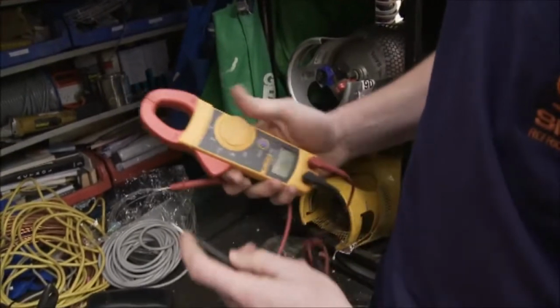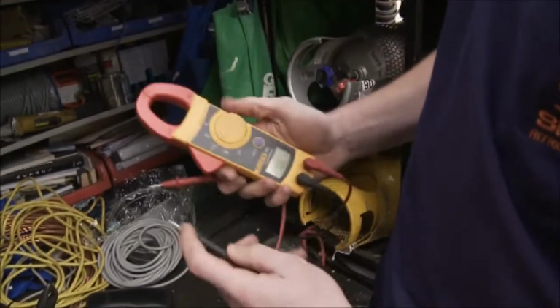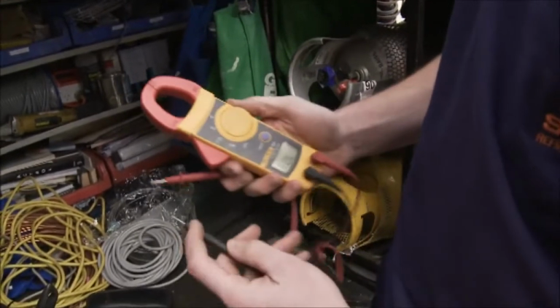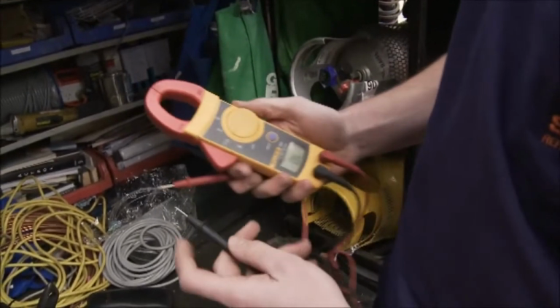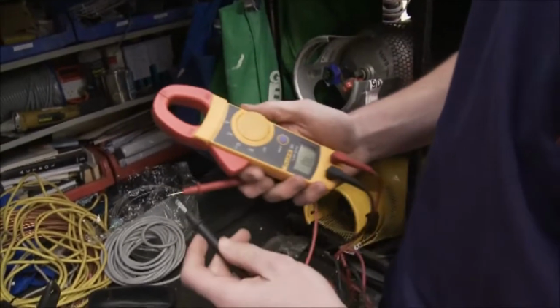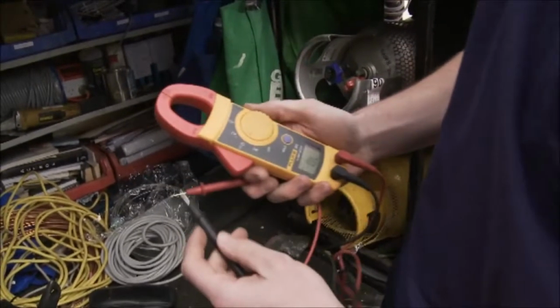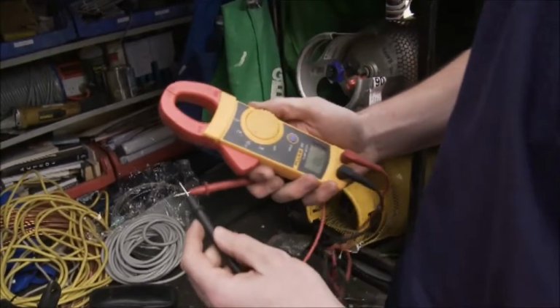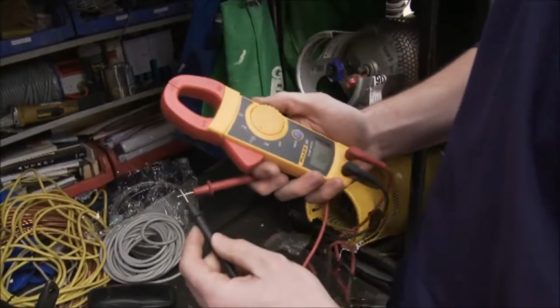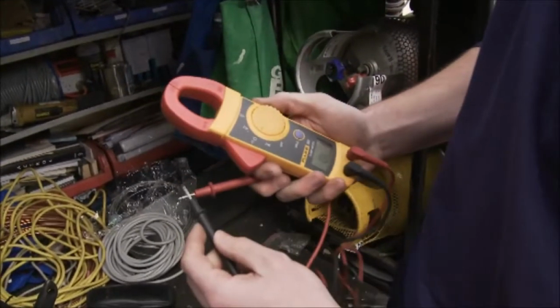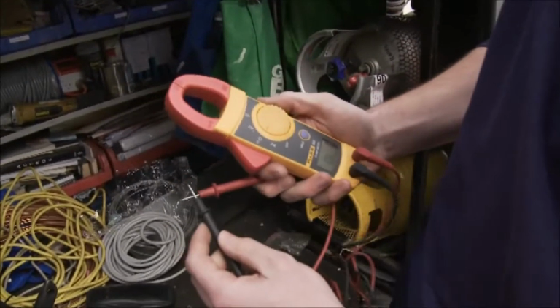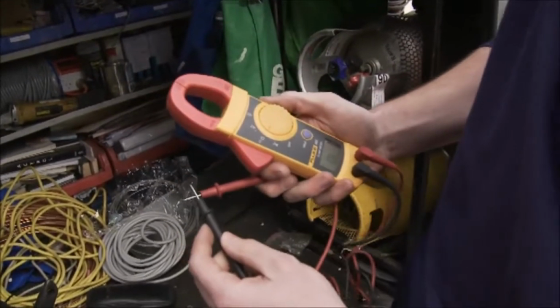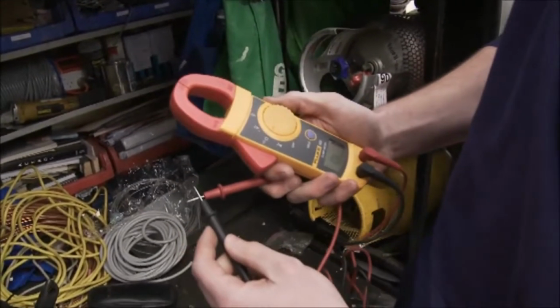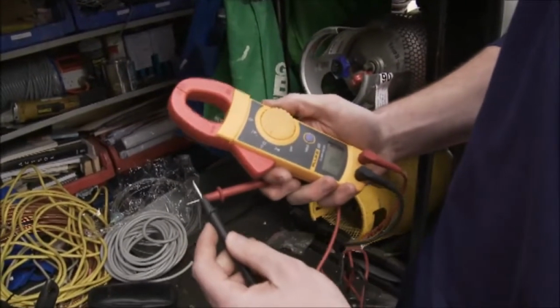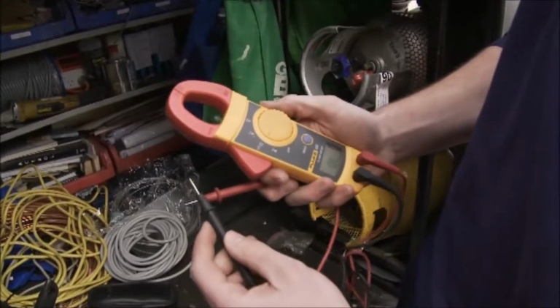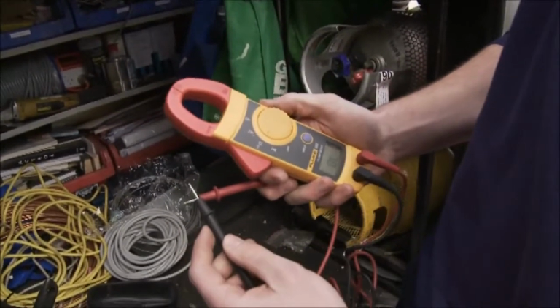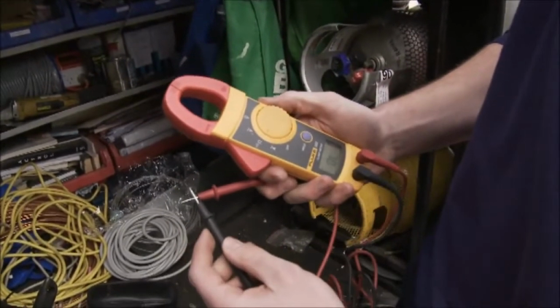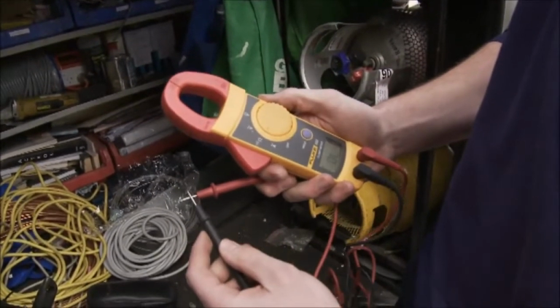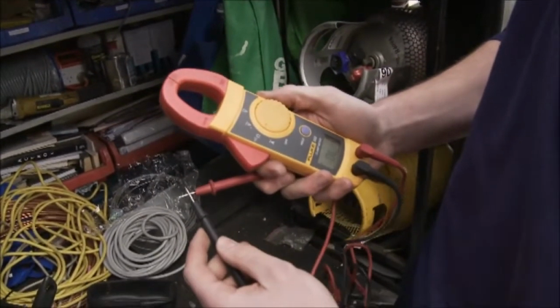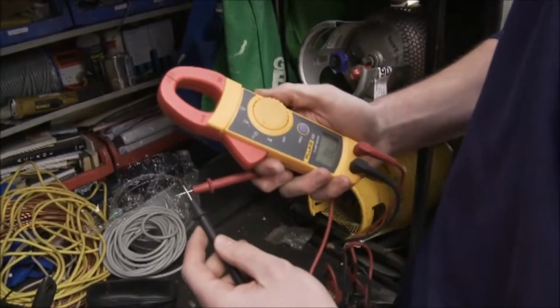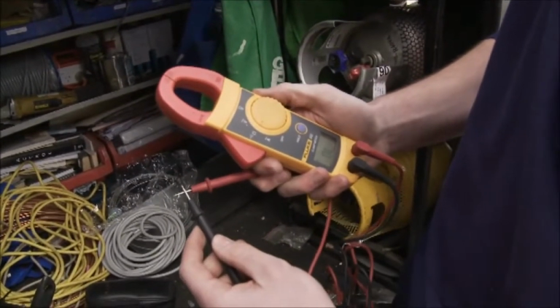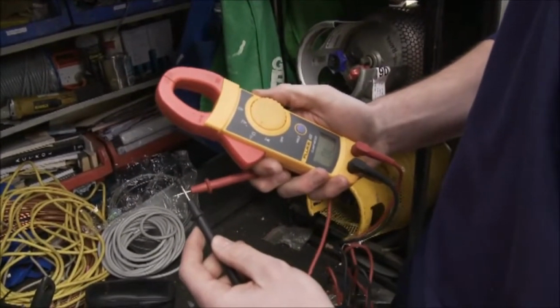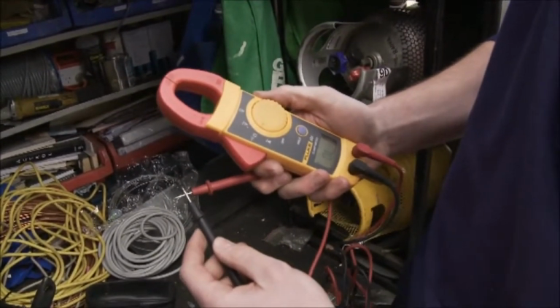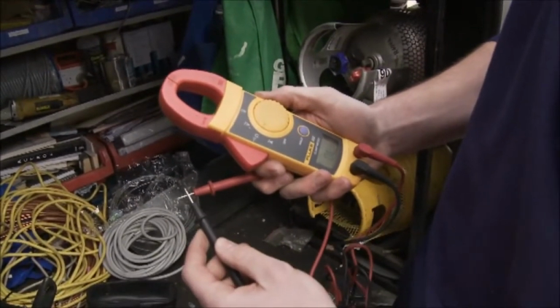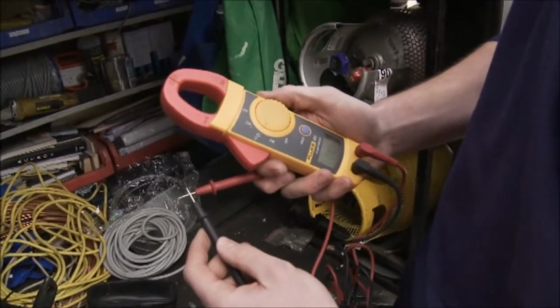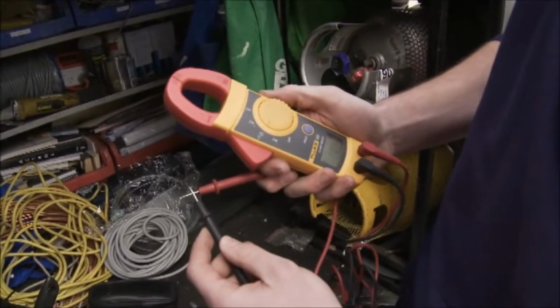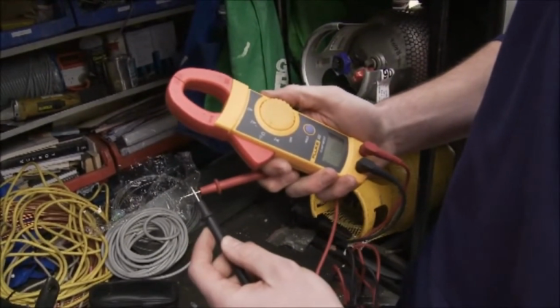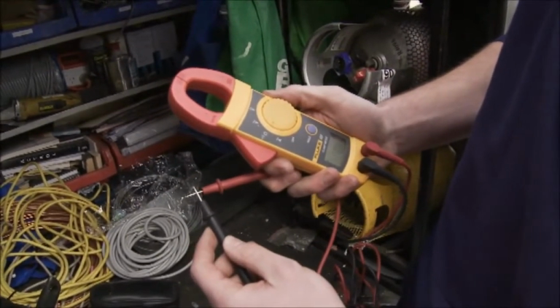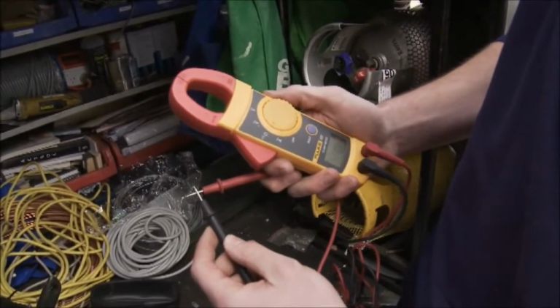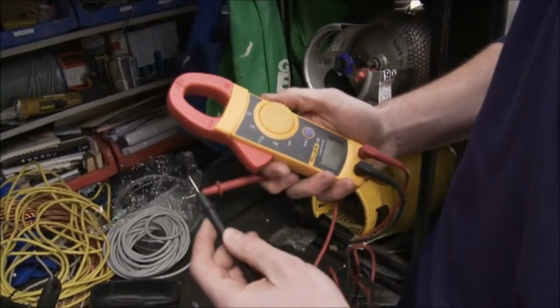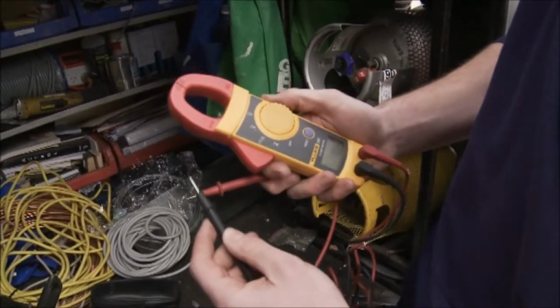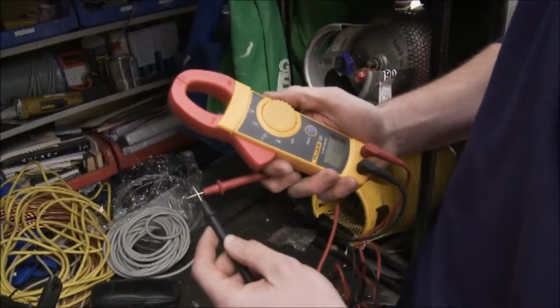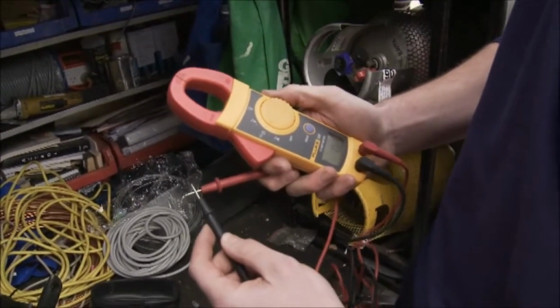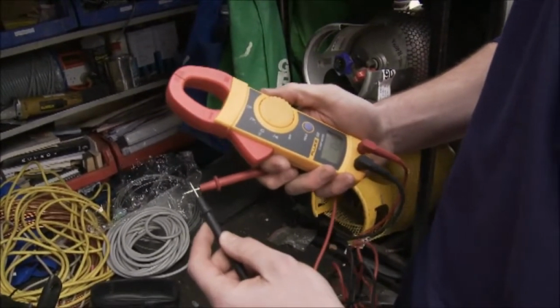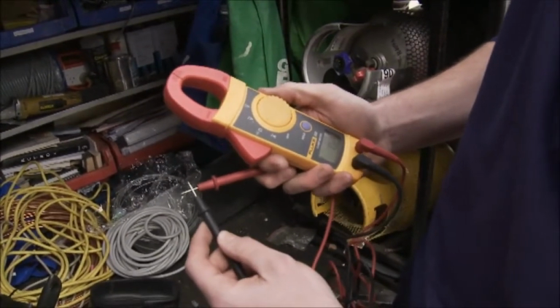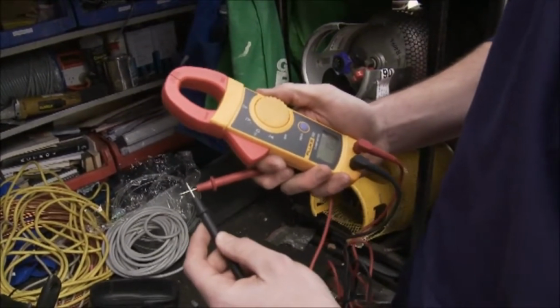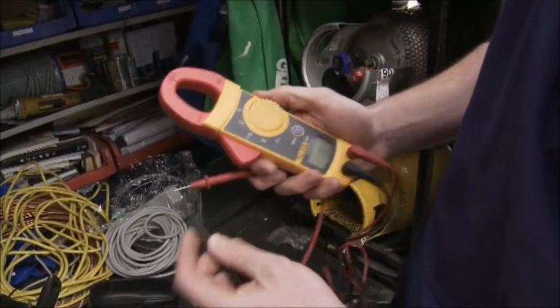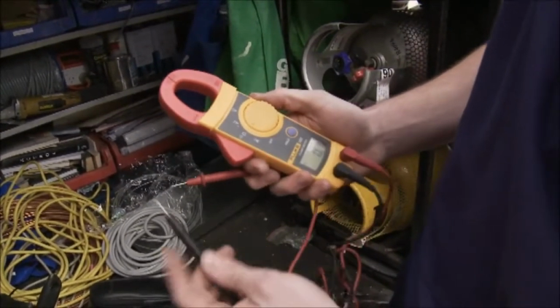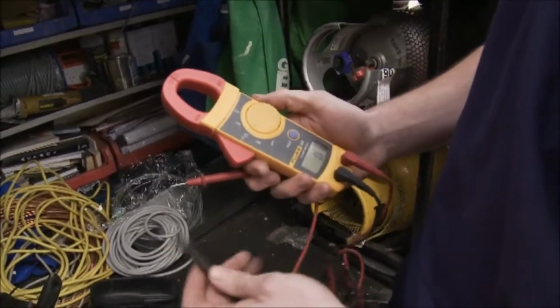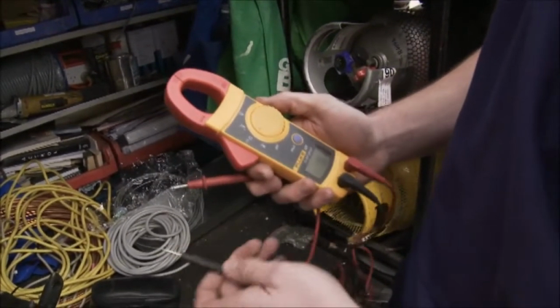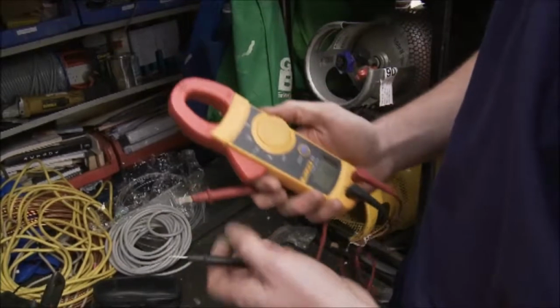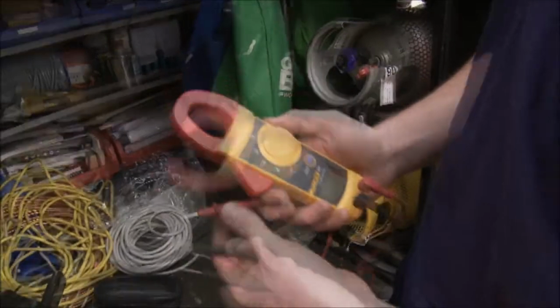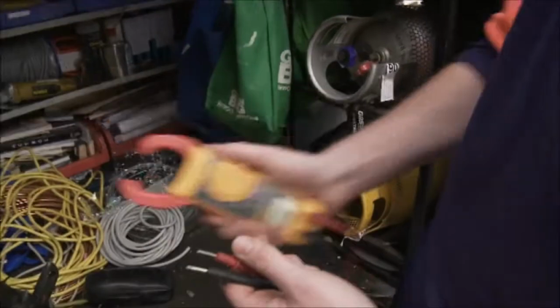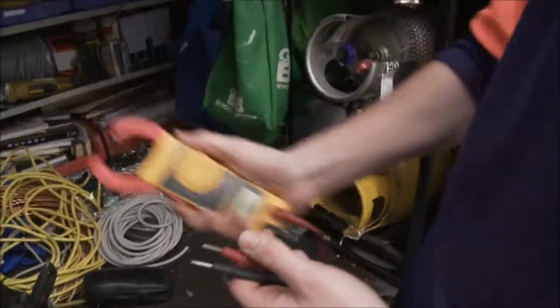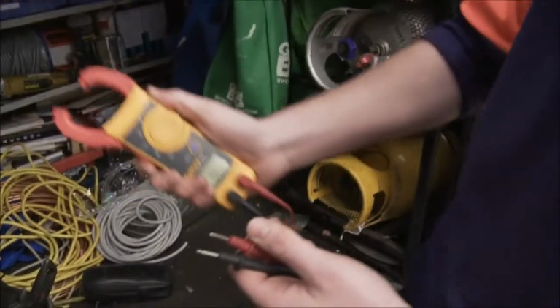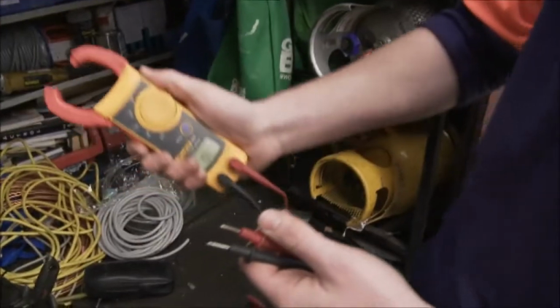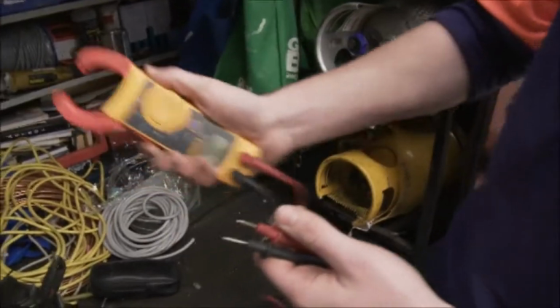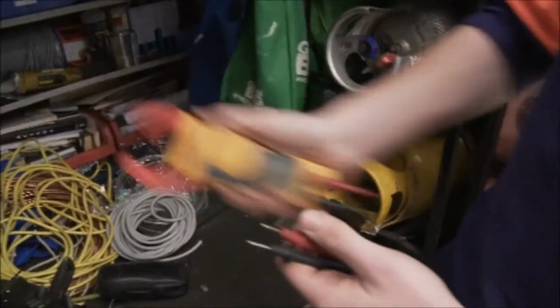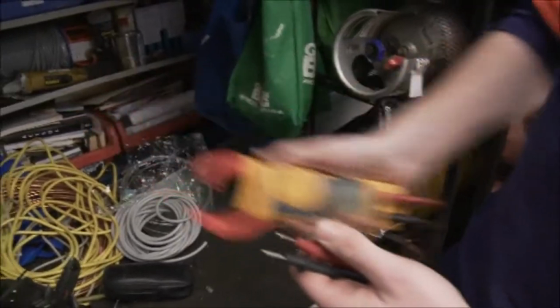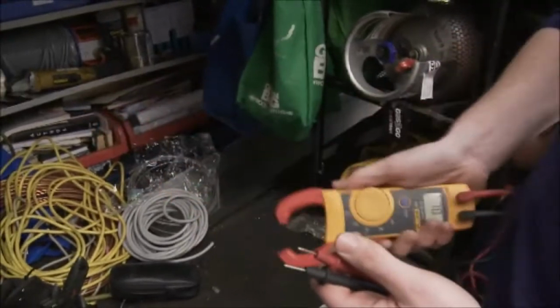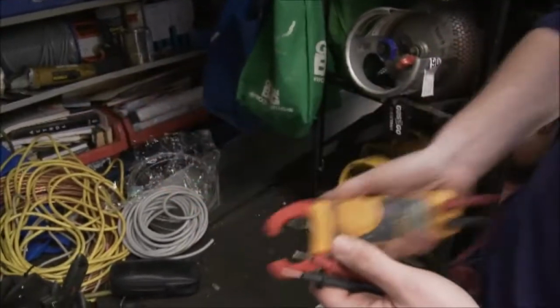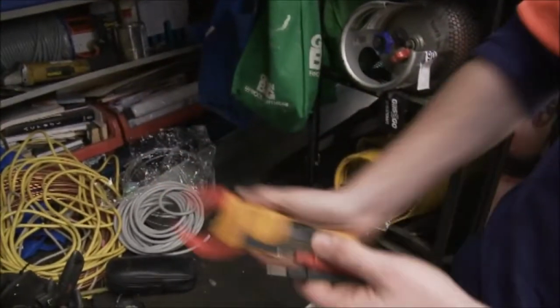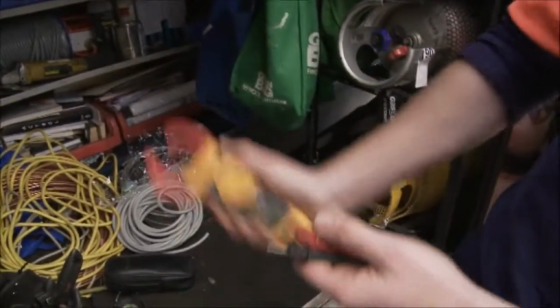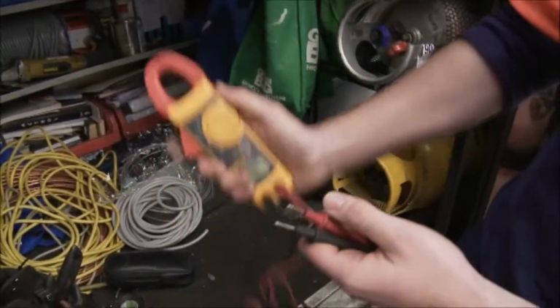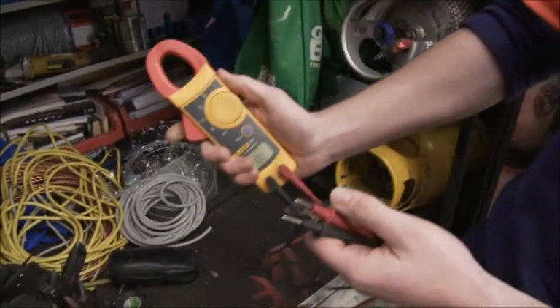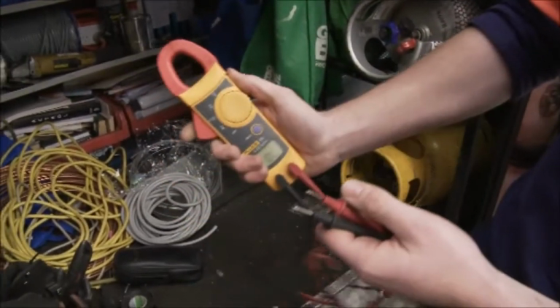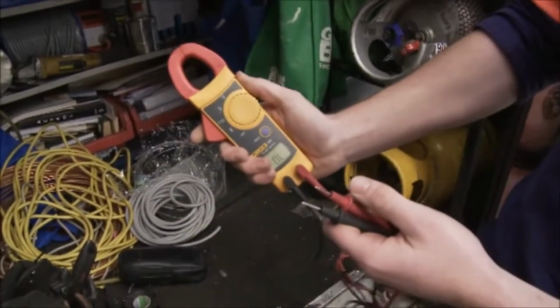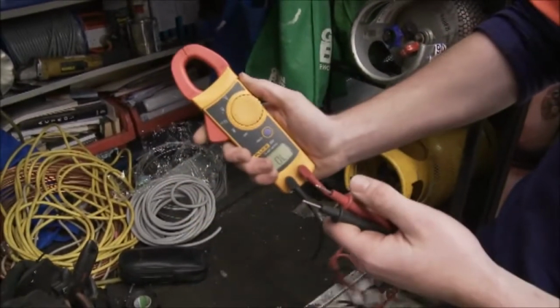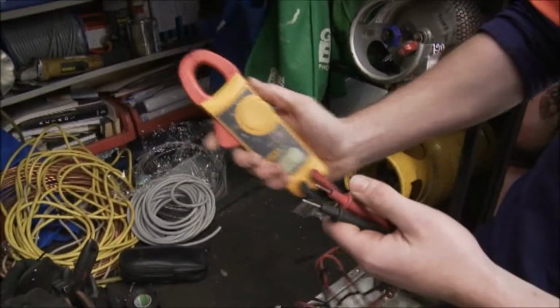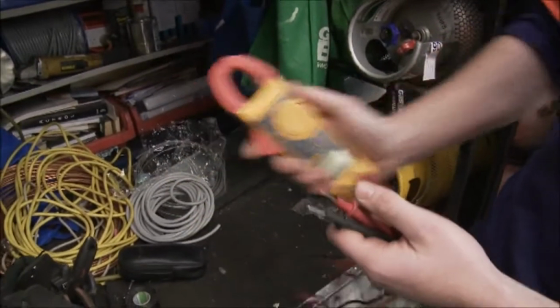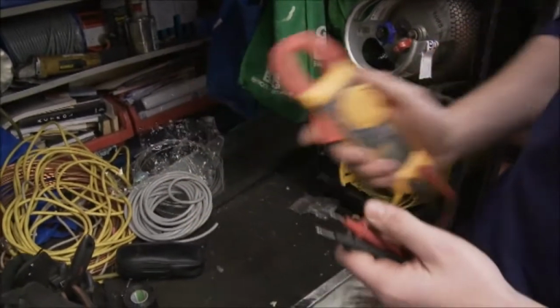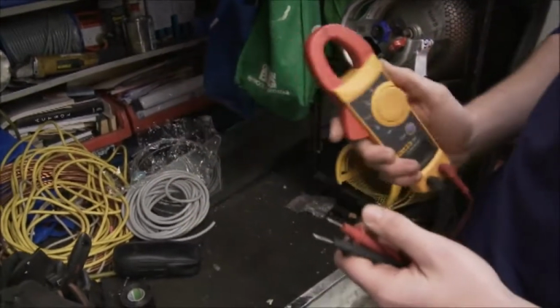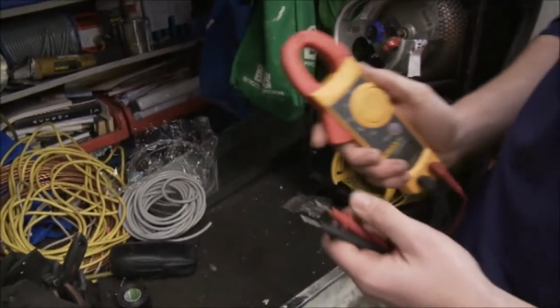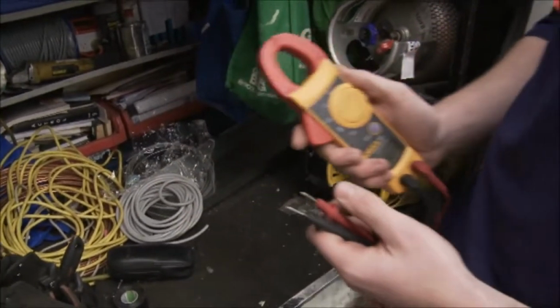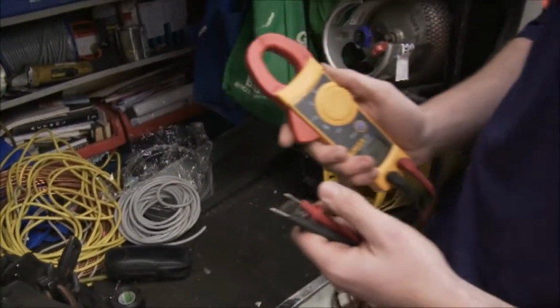You can test for resistance — it makes a beeping sound. You can also test for current by going around a cable.